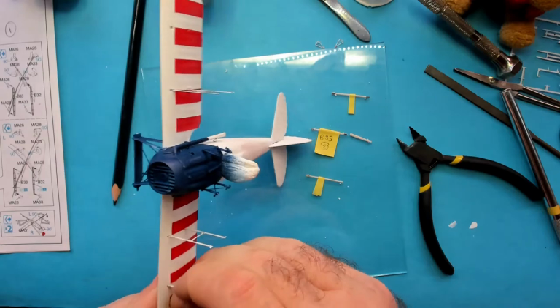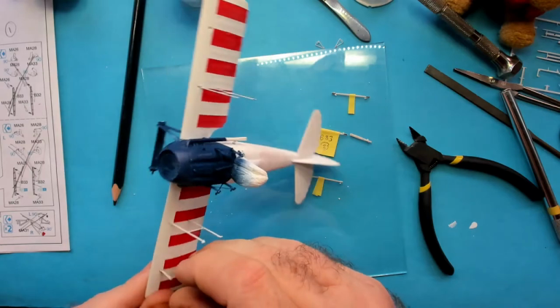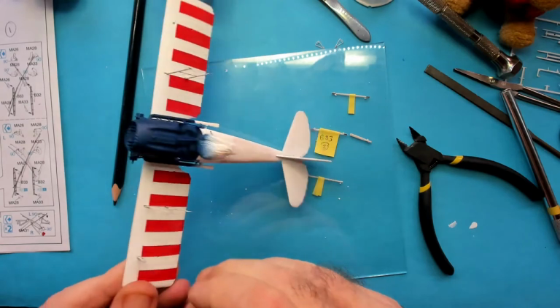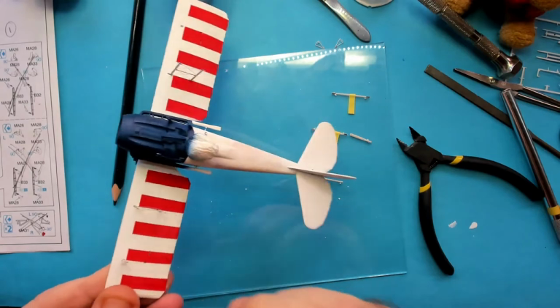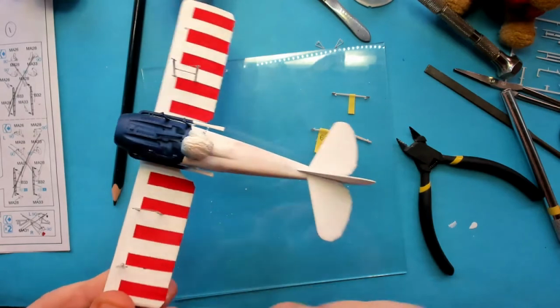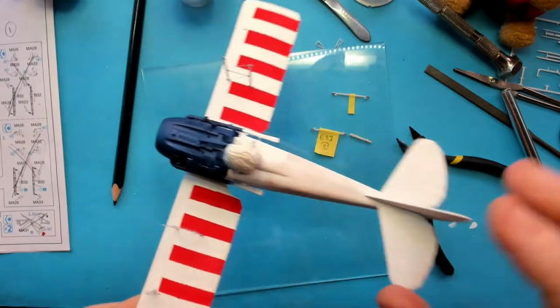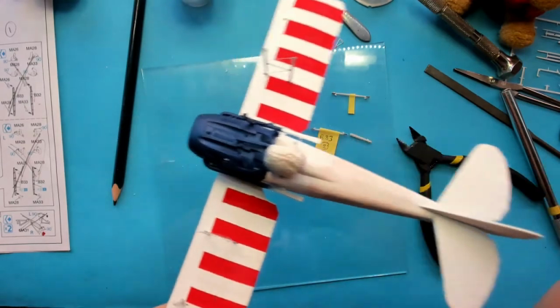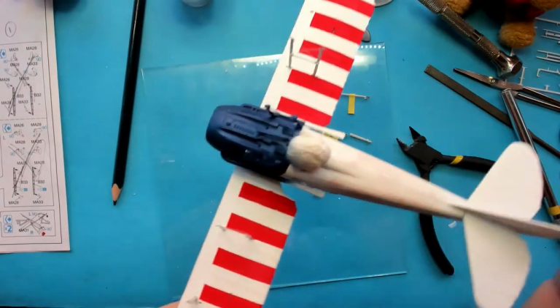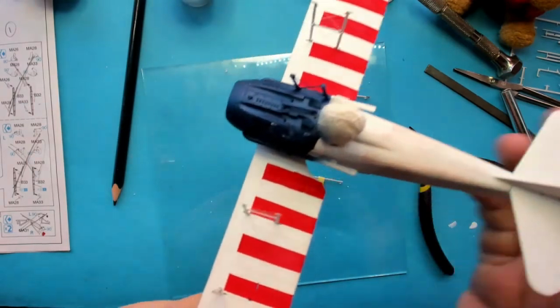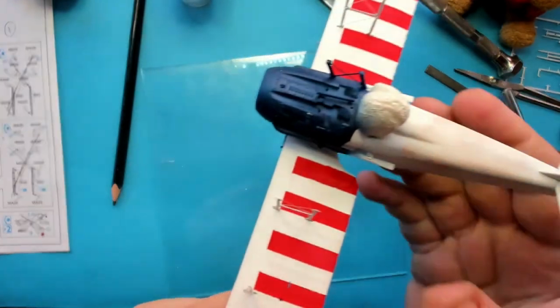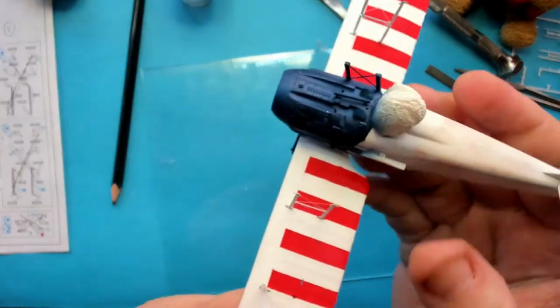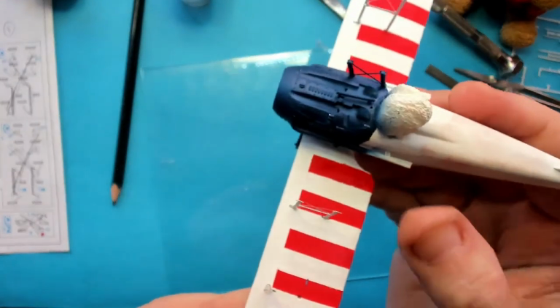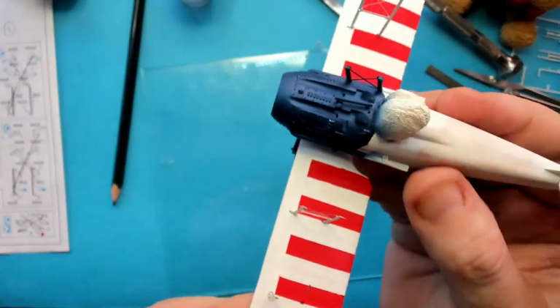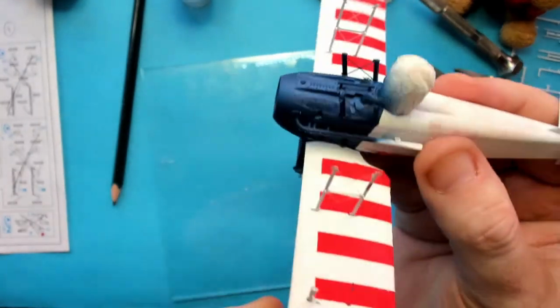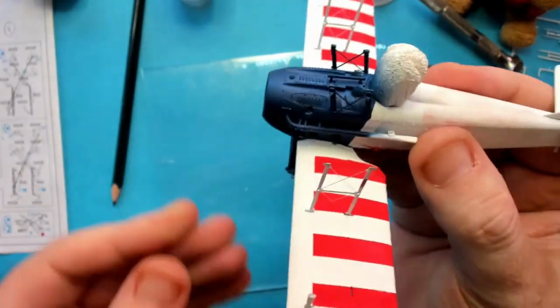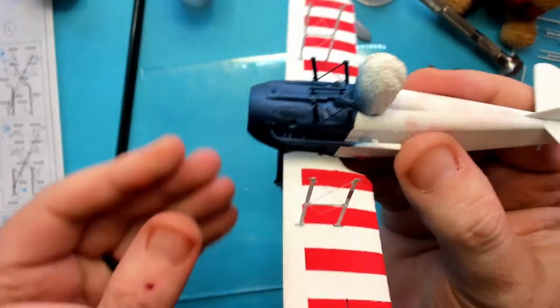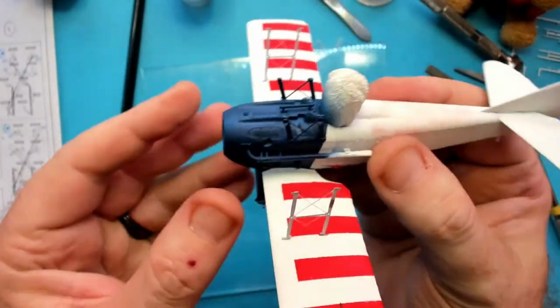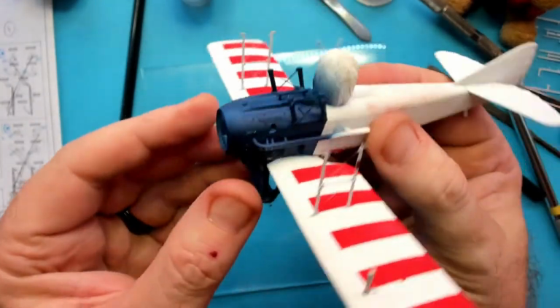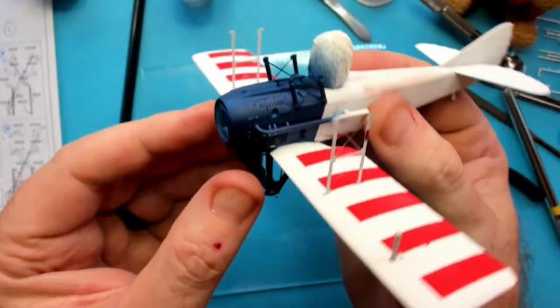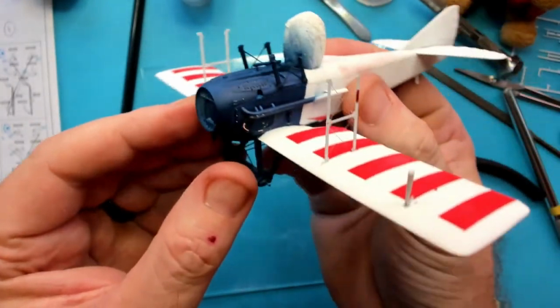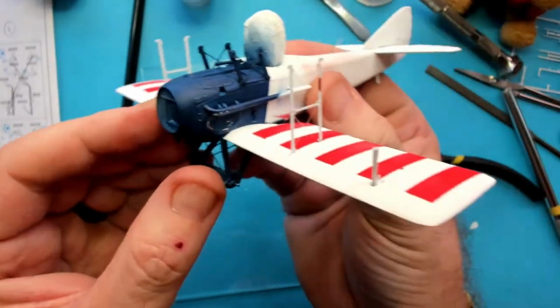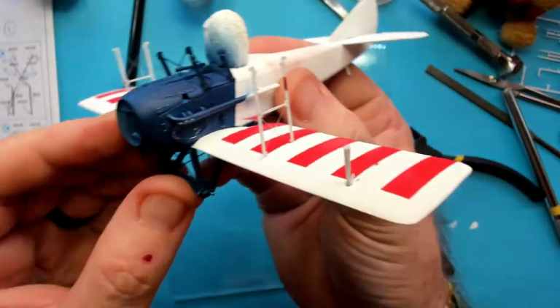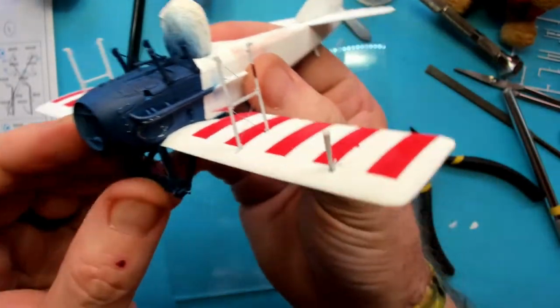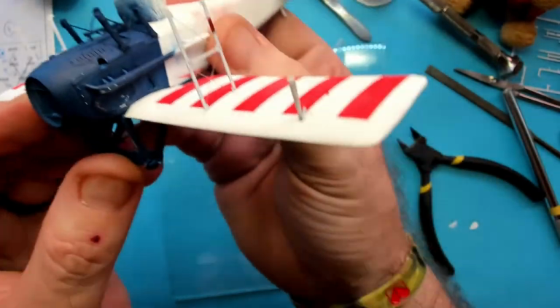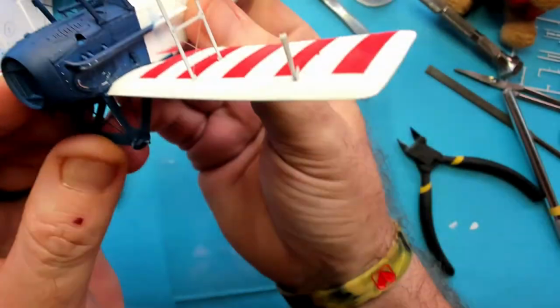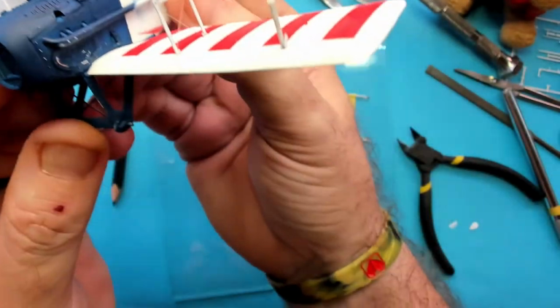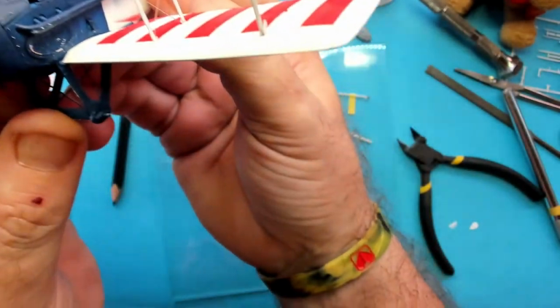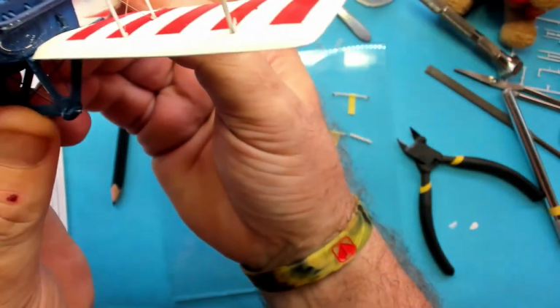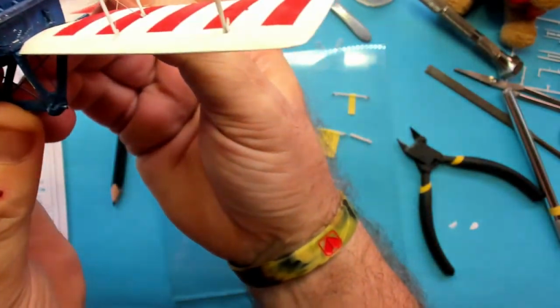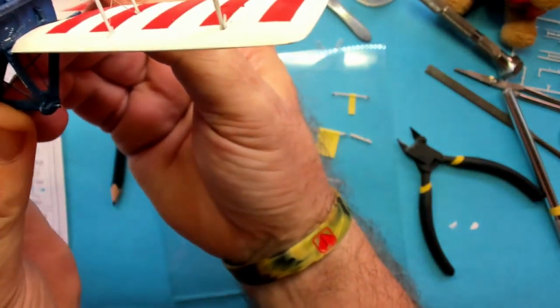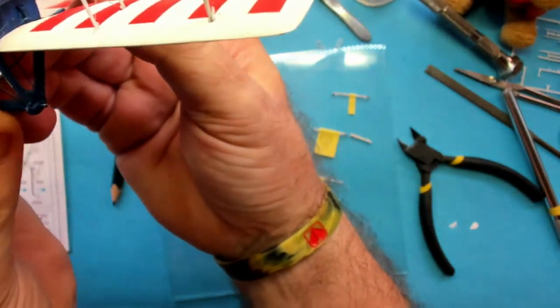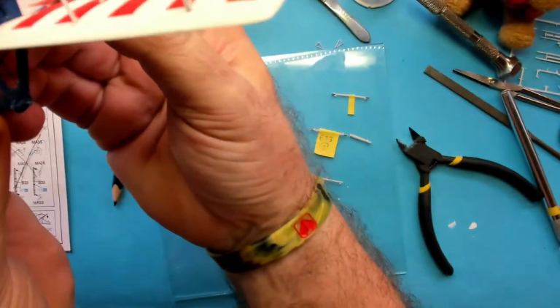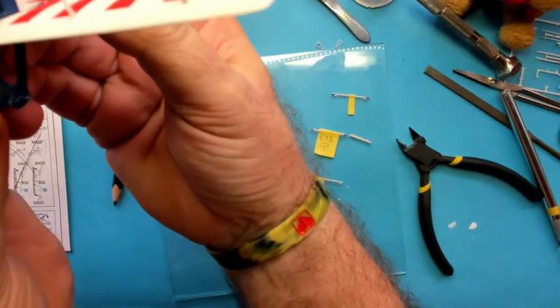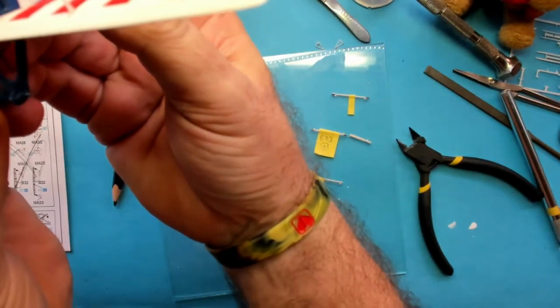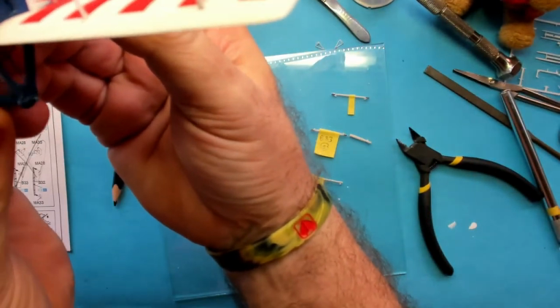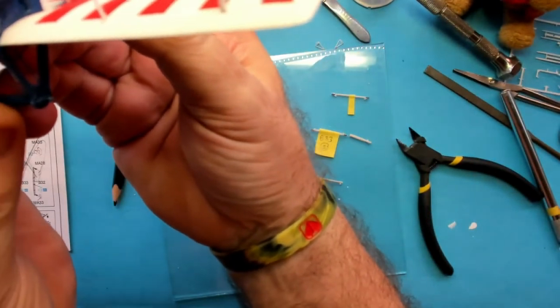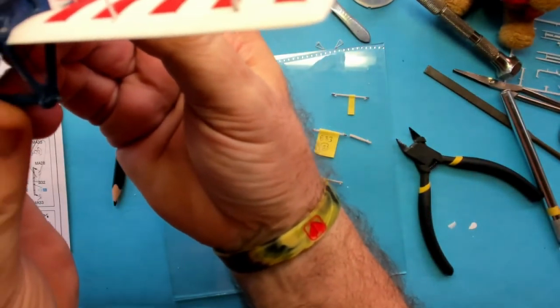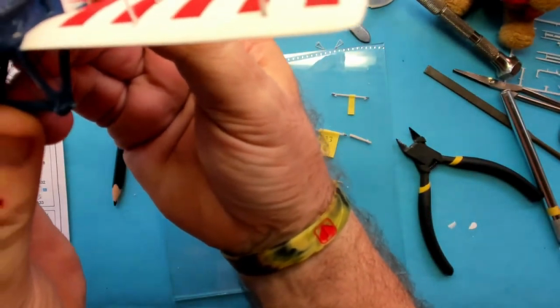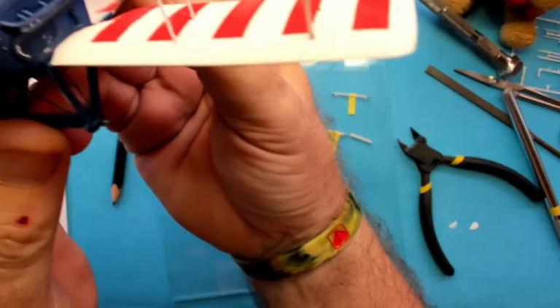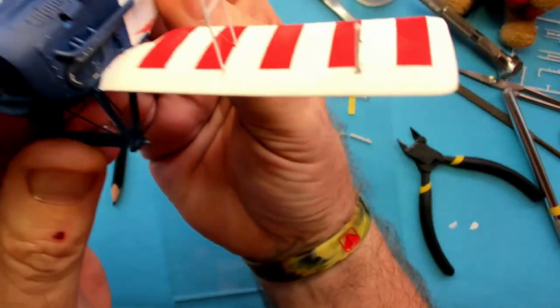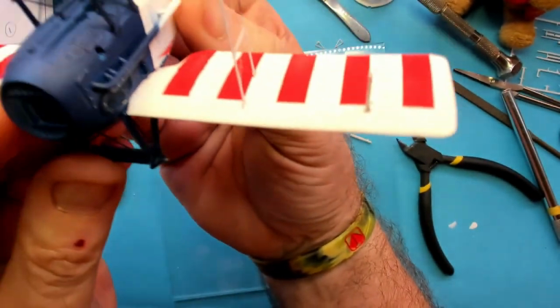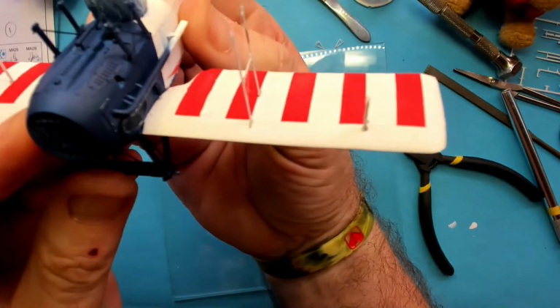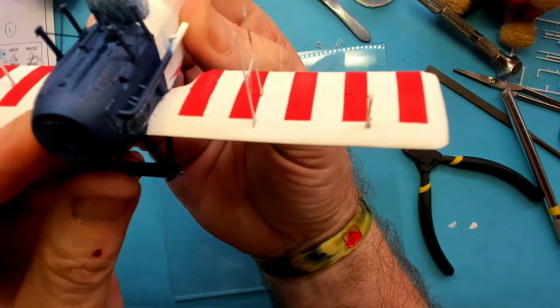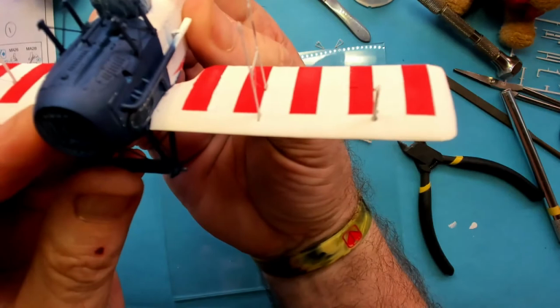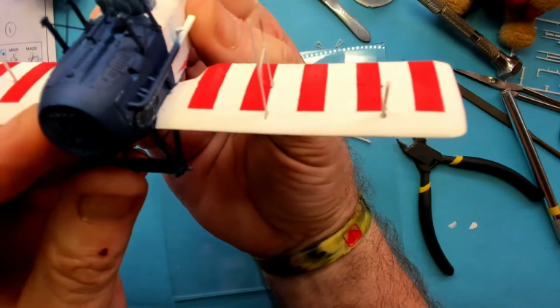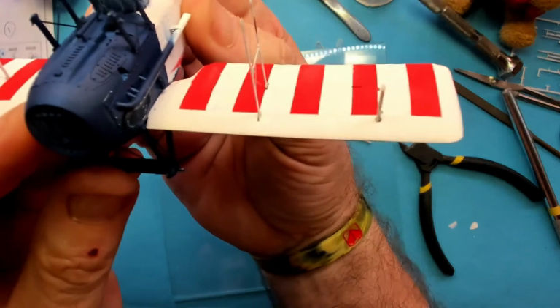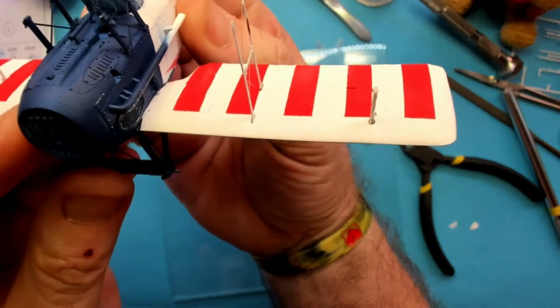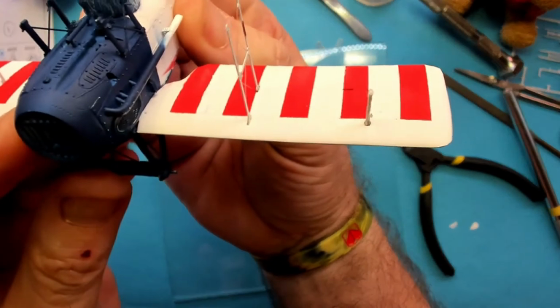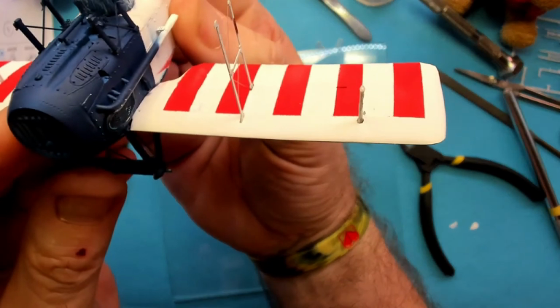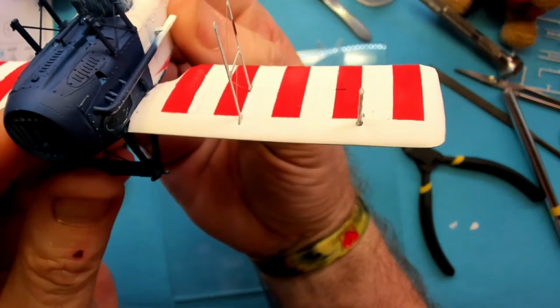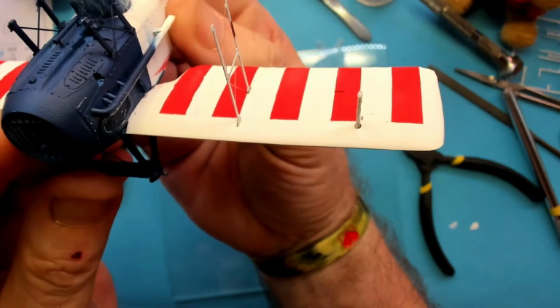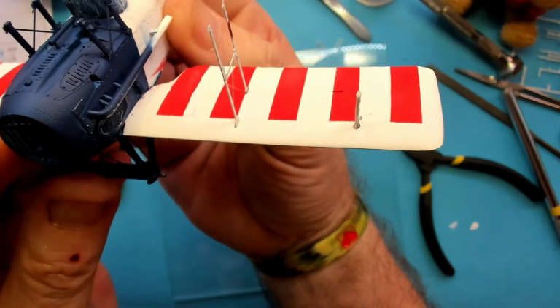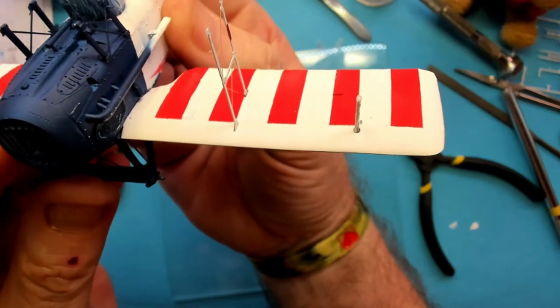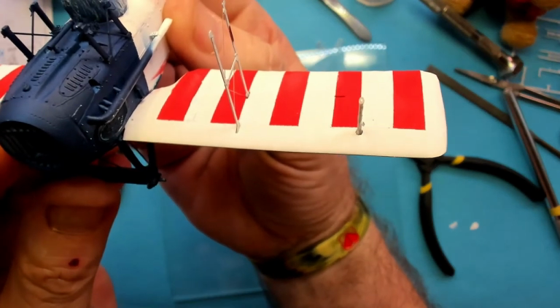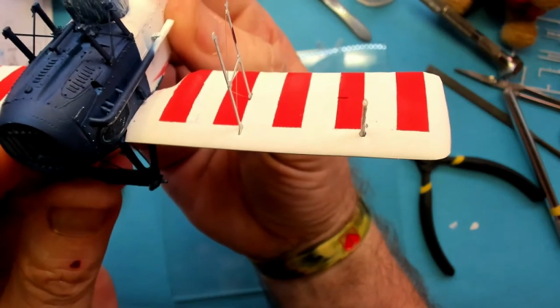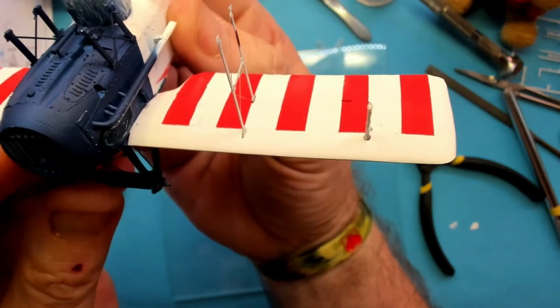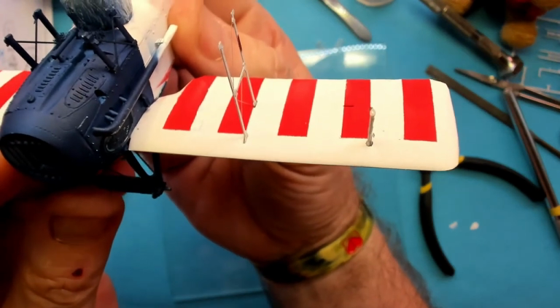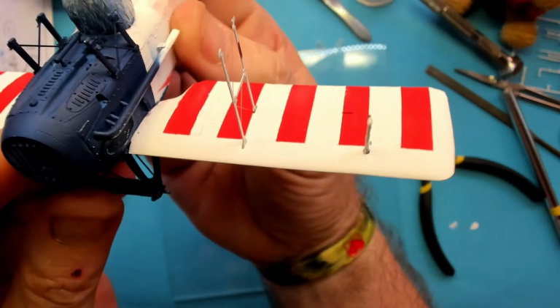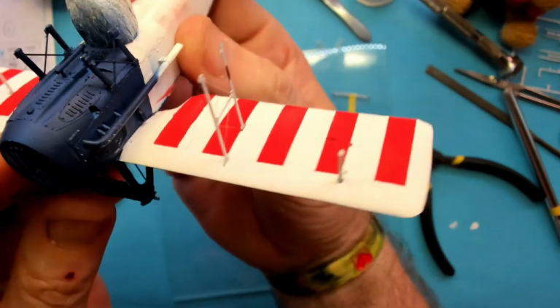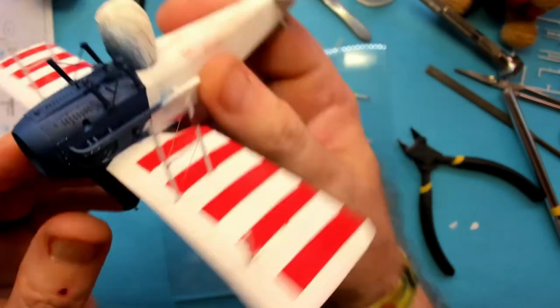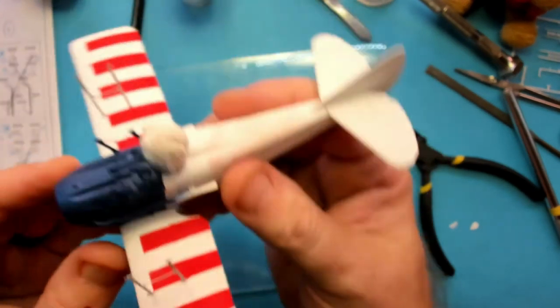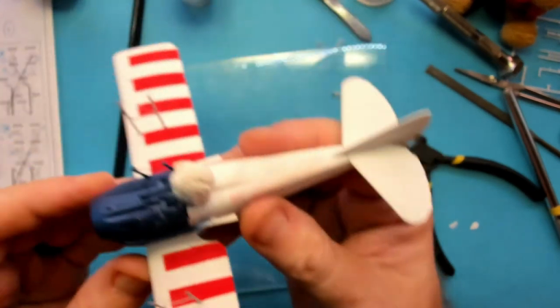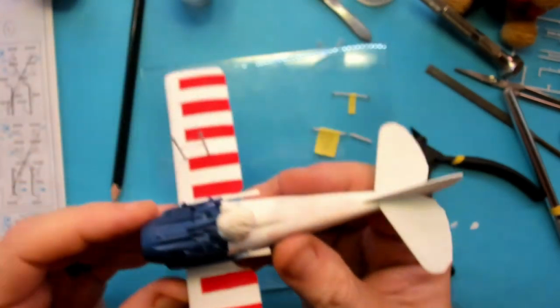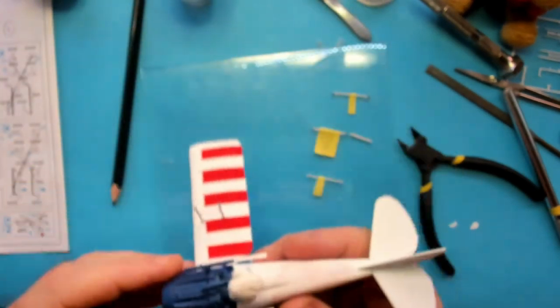As you can see I snapped it a second time, so out with the super glue again to fix it. The fit looks okay too. To drill it out I used a 0.3mm drill bit and my rotary tool to make it larger.